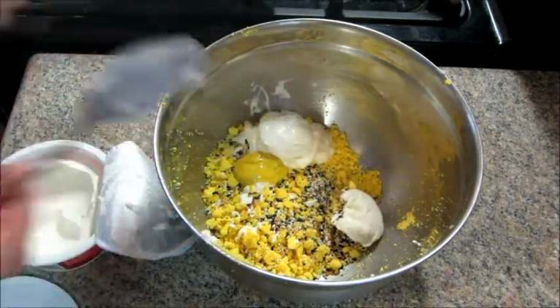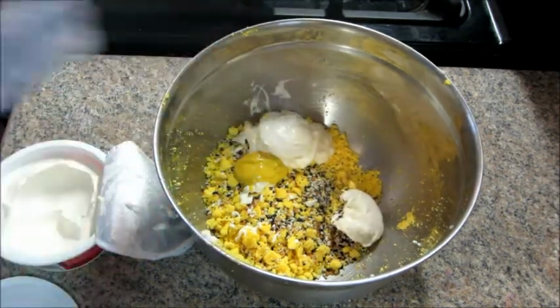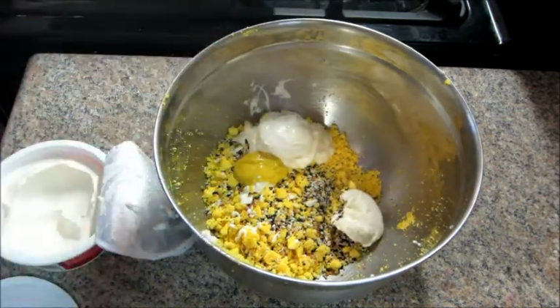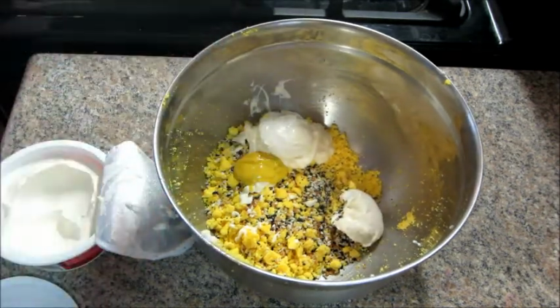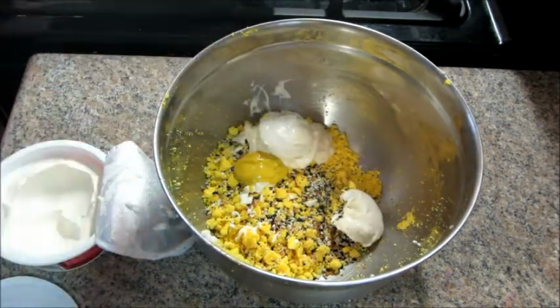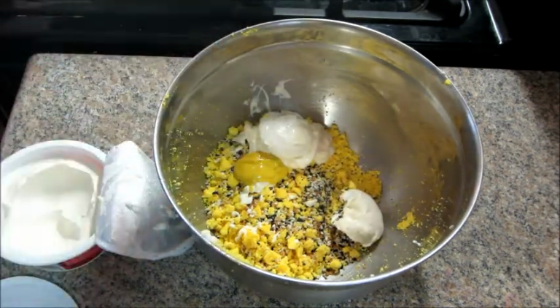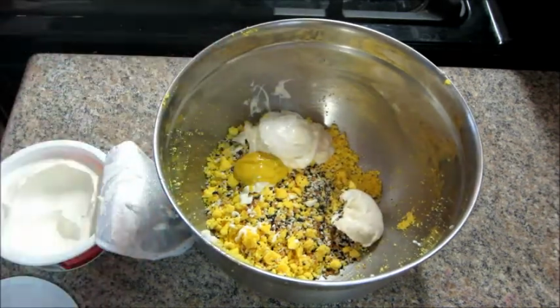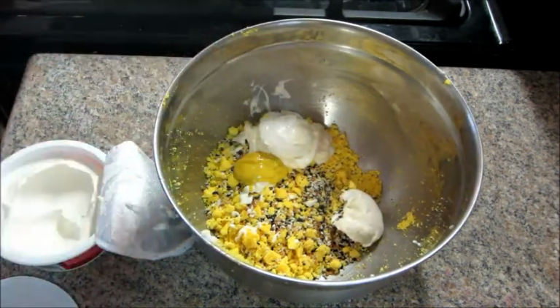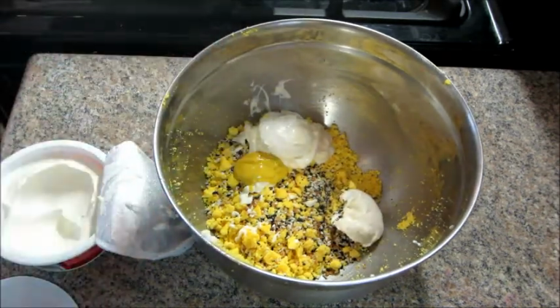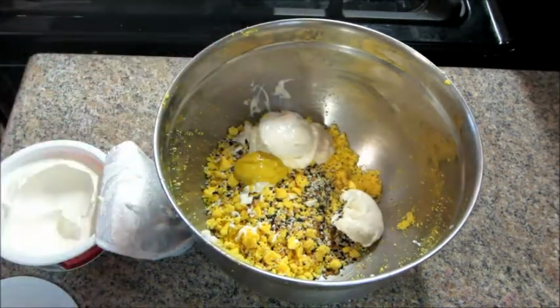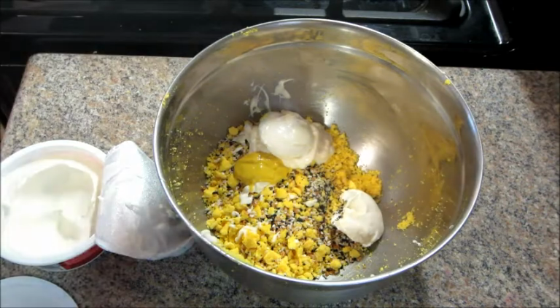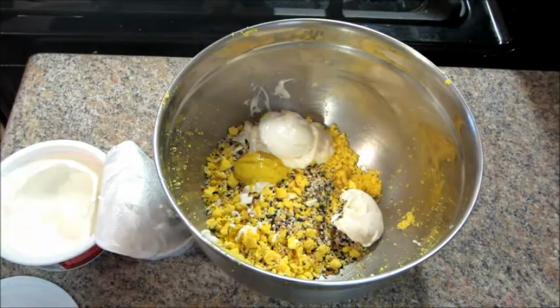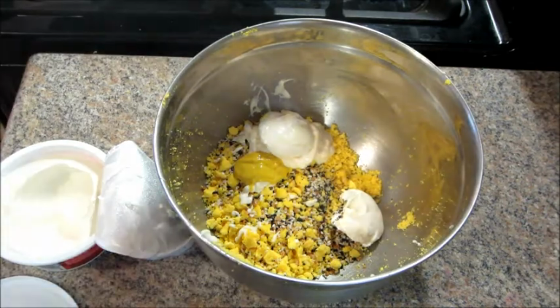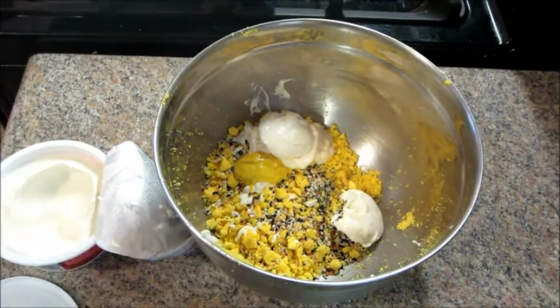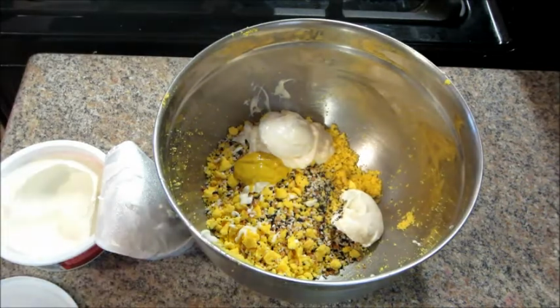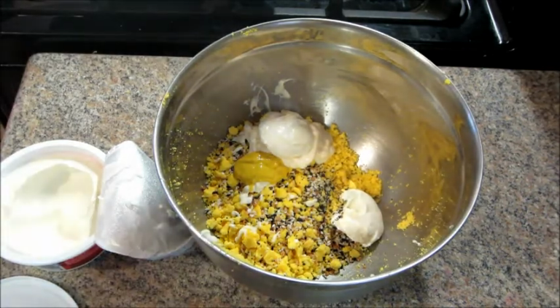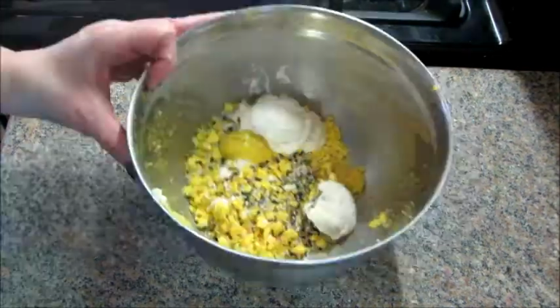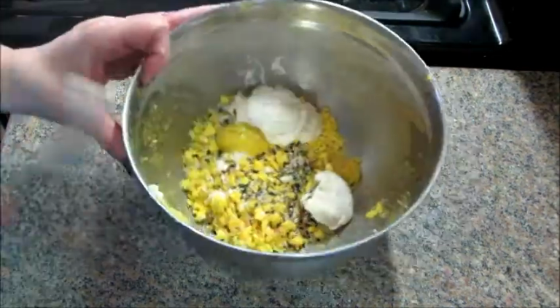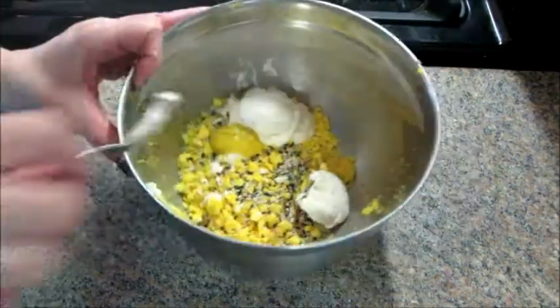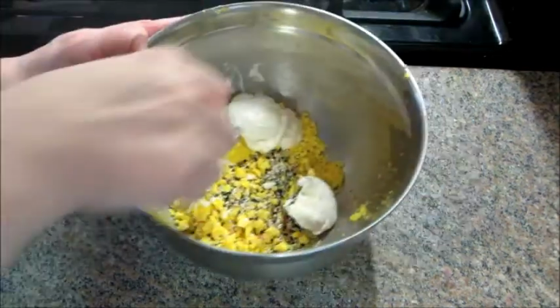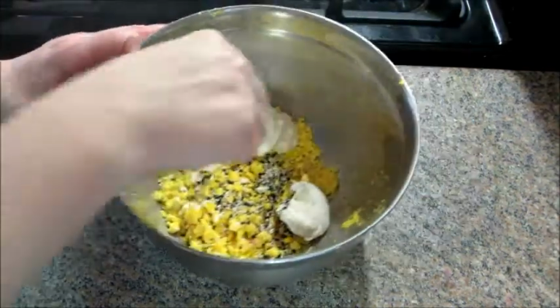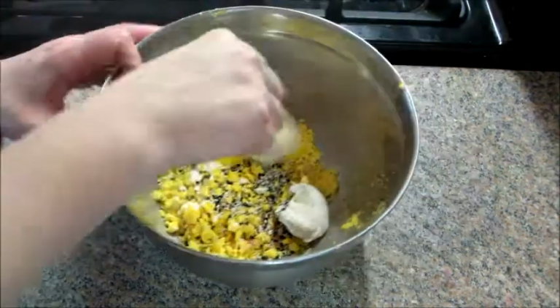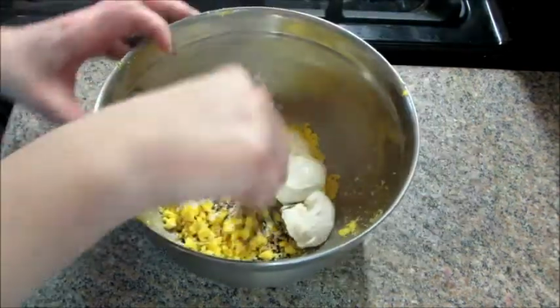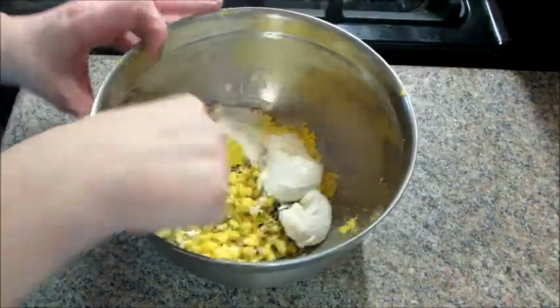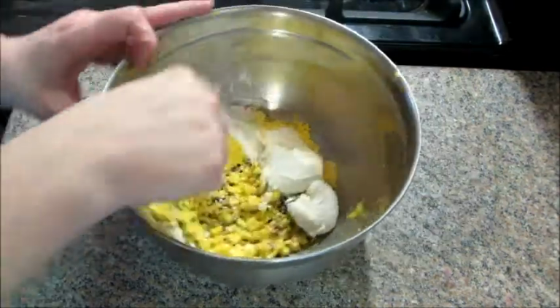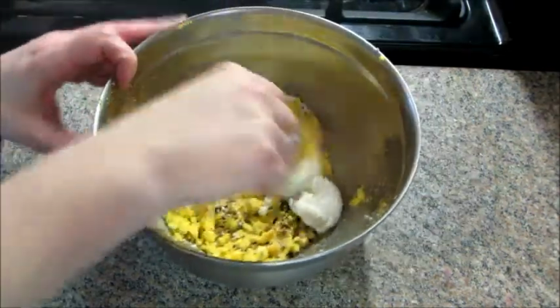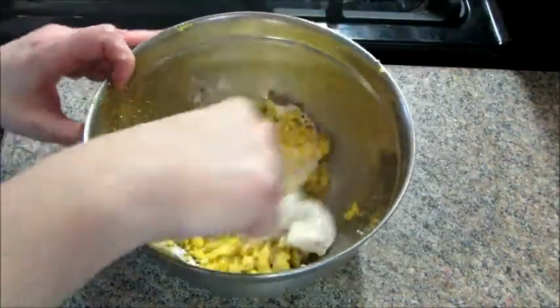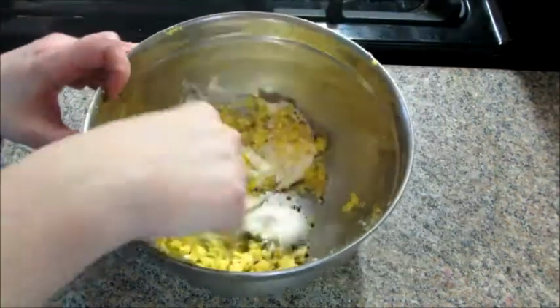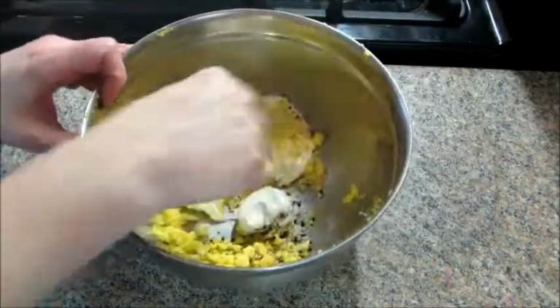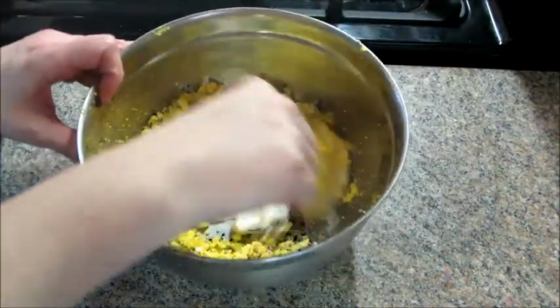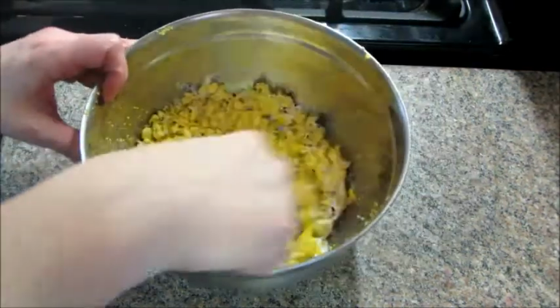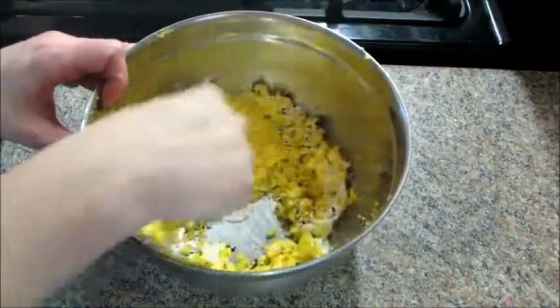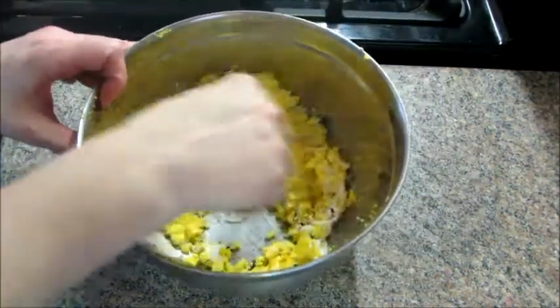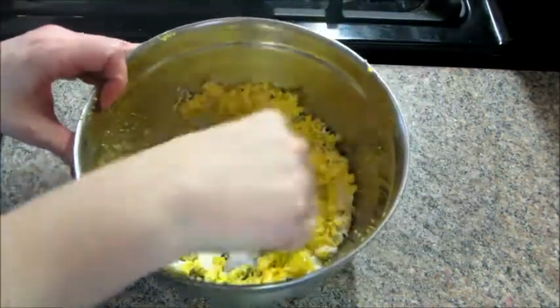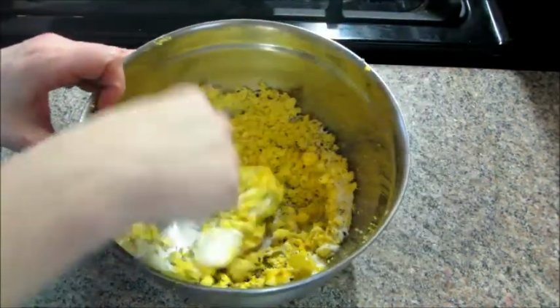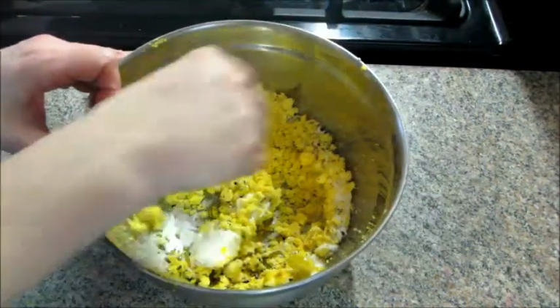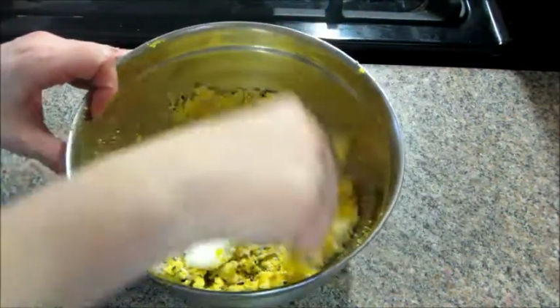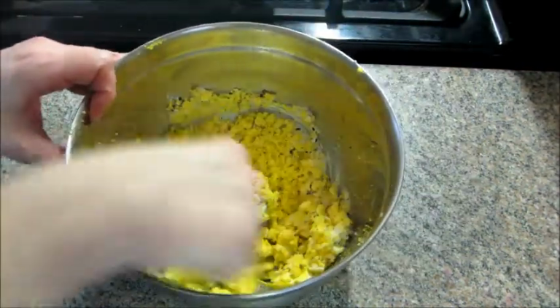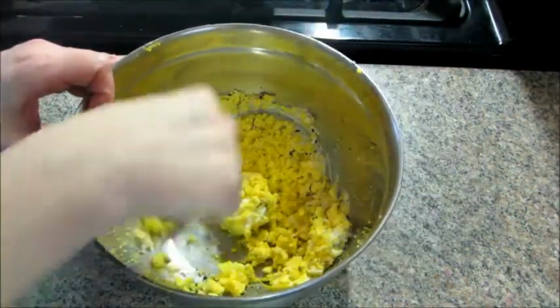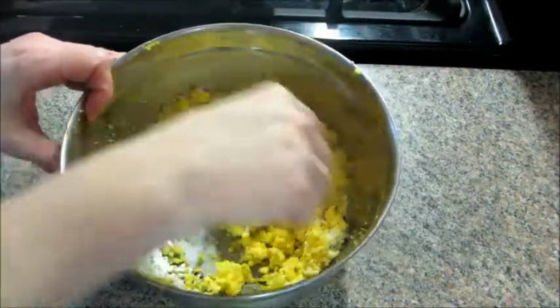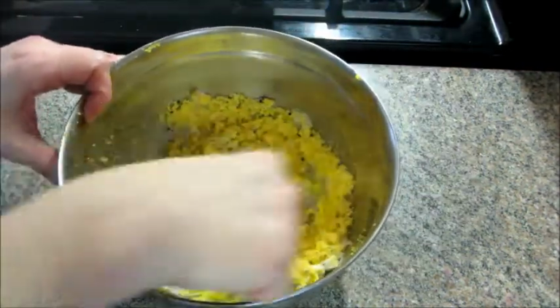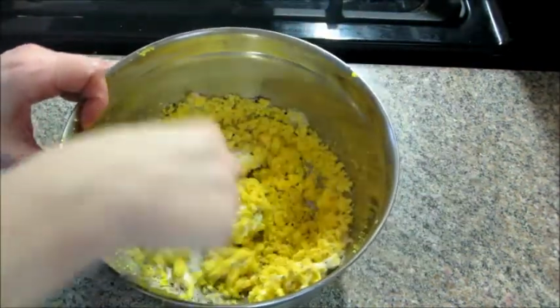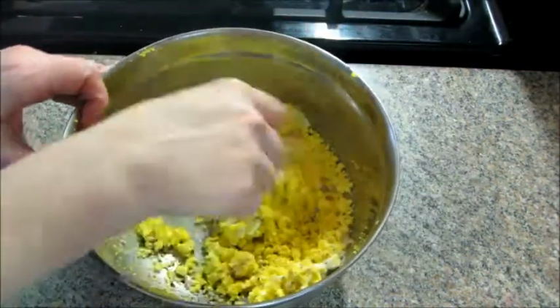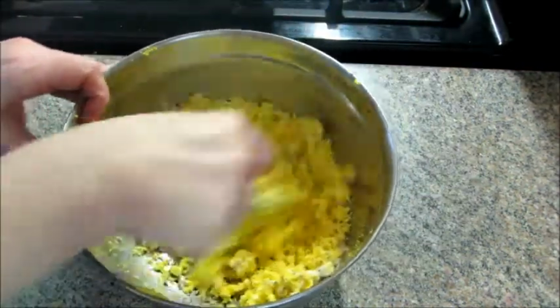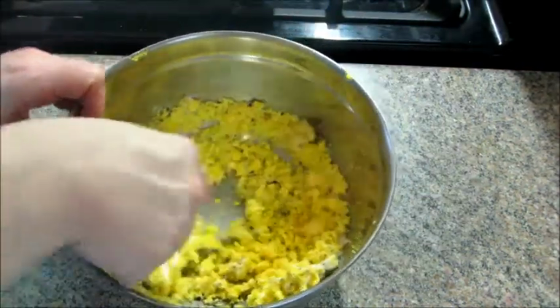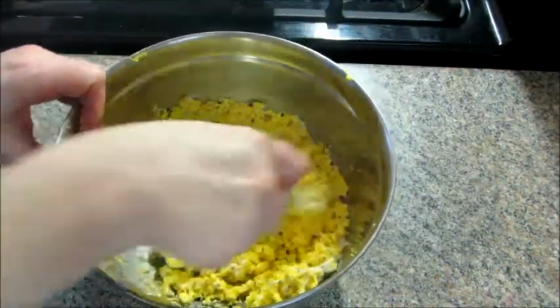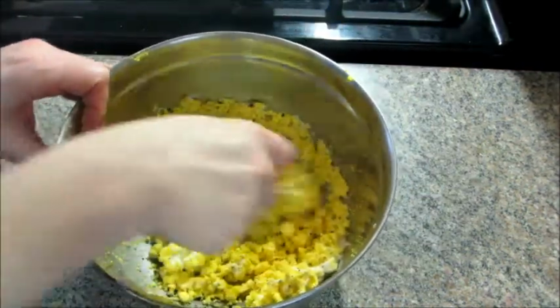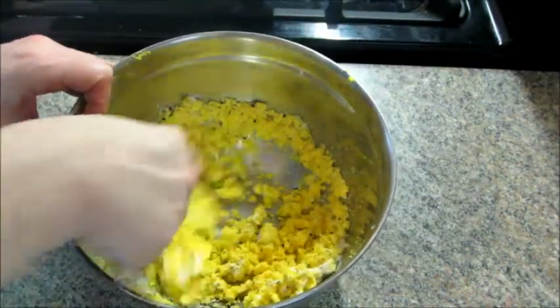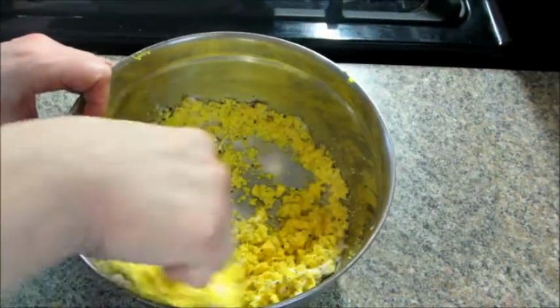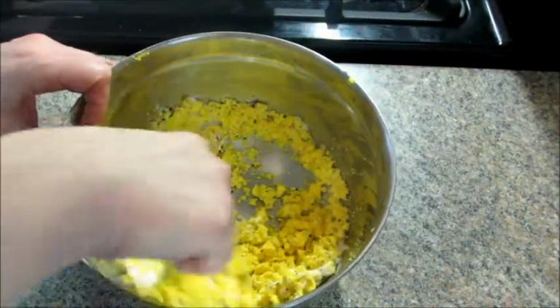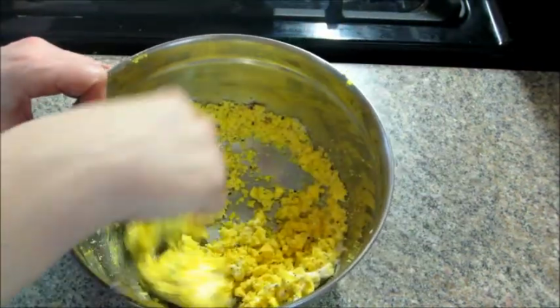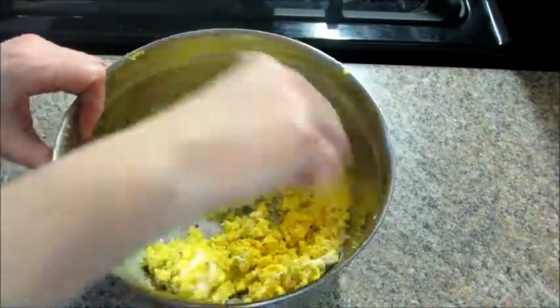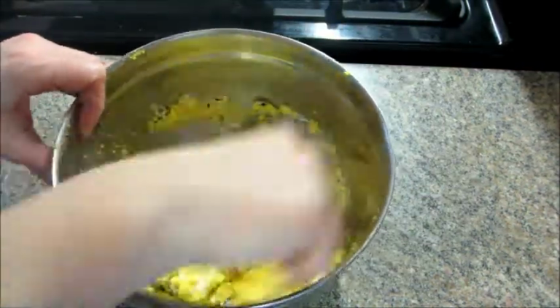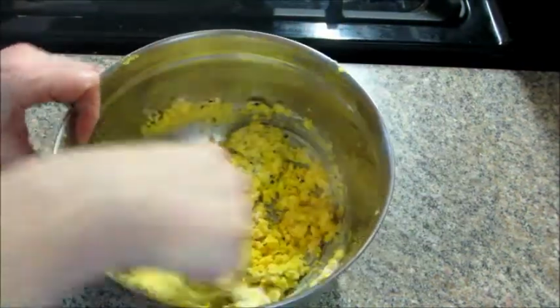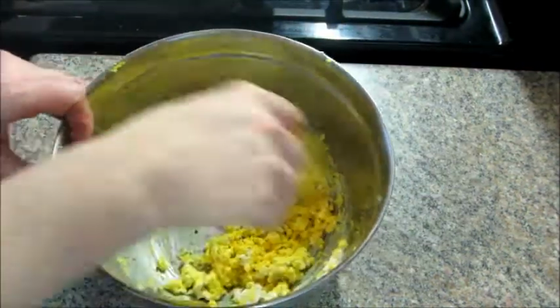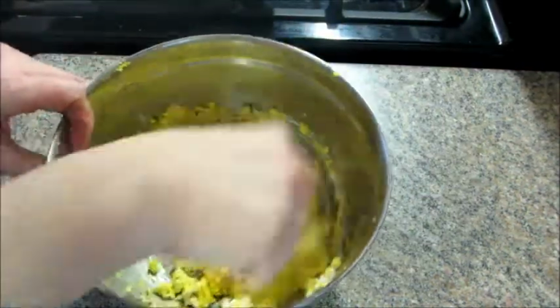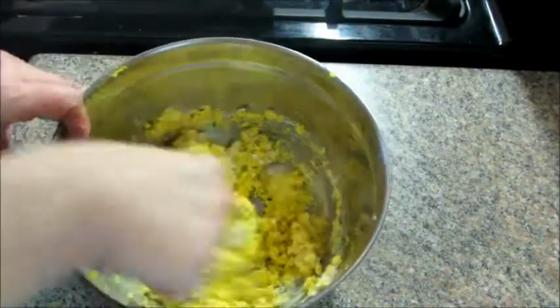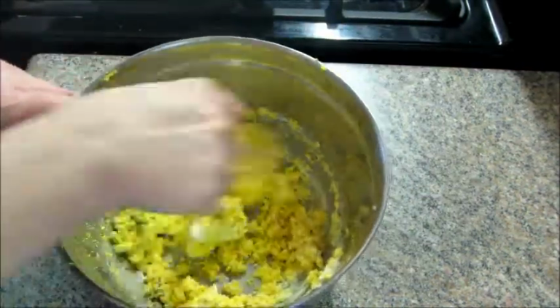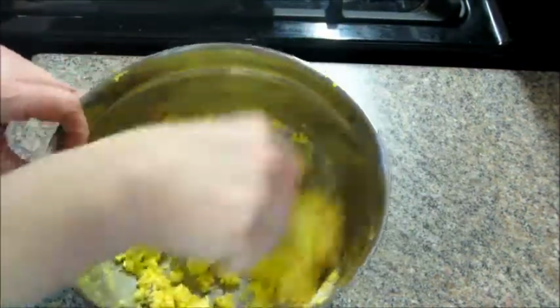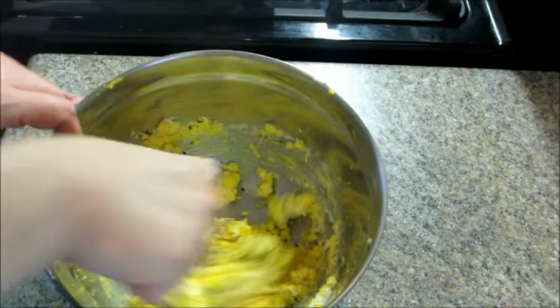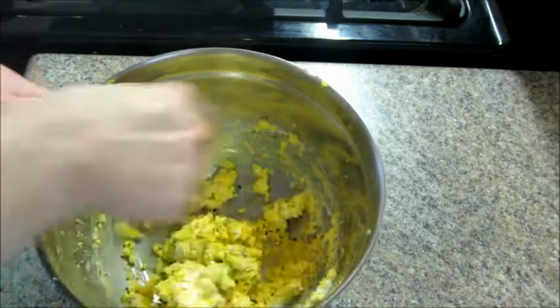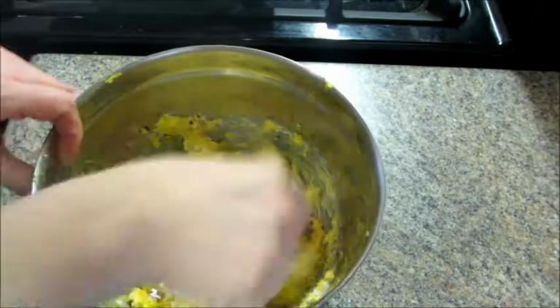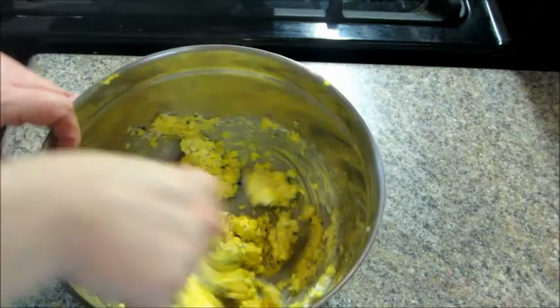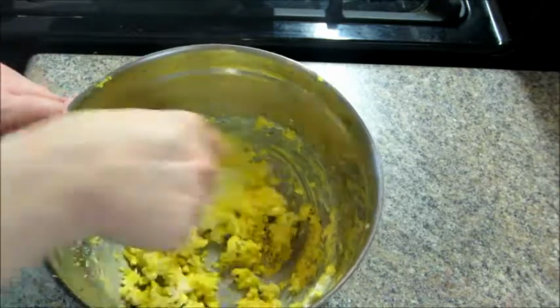And two tablespoons of cream cheese. I've never had cream cheese in deviled eggs before, but it definitely gave it that bagel taste — oh my gosh, it's so good. That's all there is to it; you're going to mix it up really well till everything's nice and smooth.